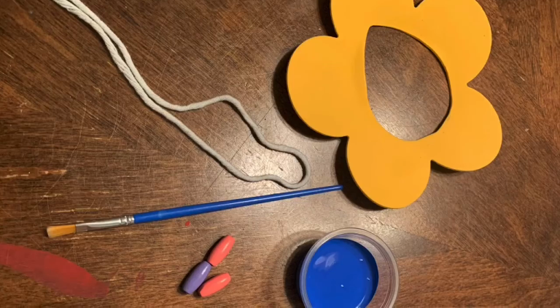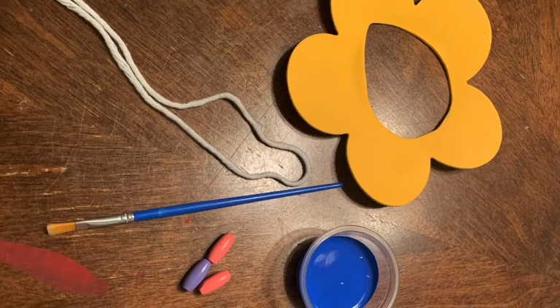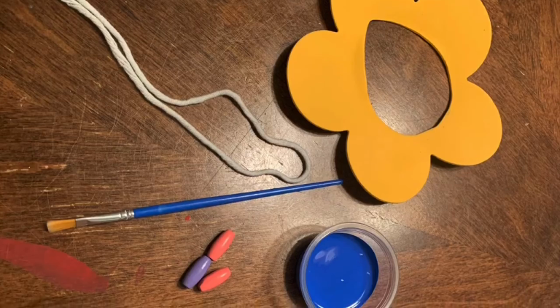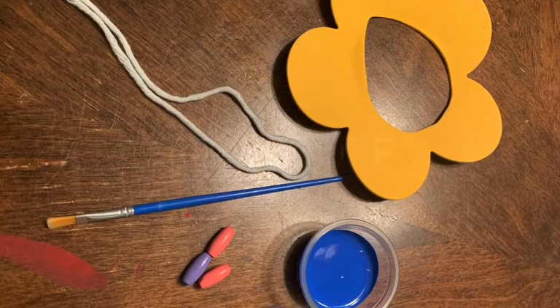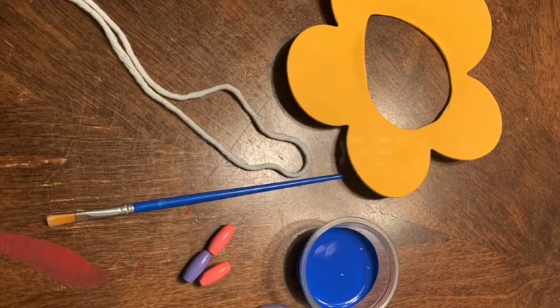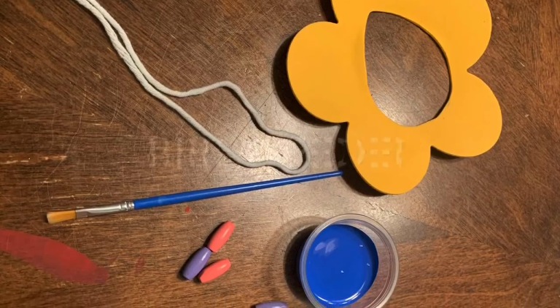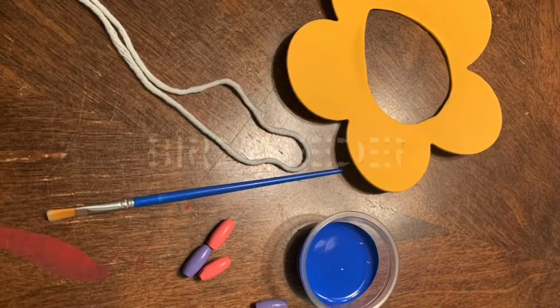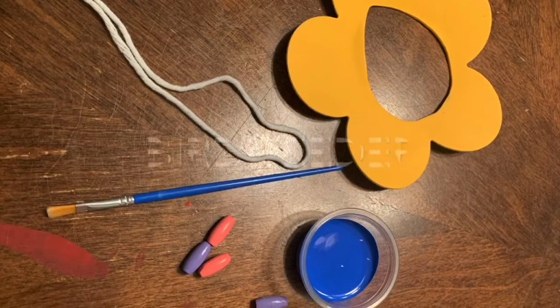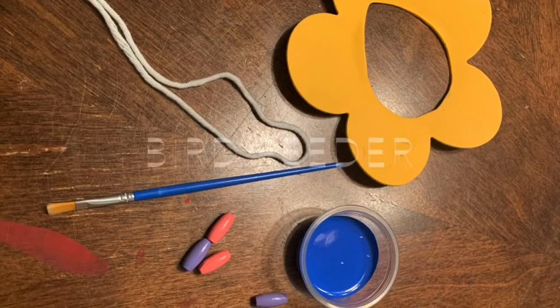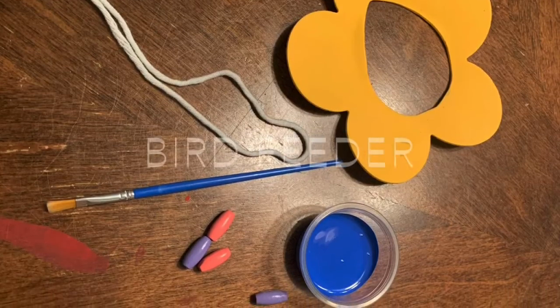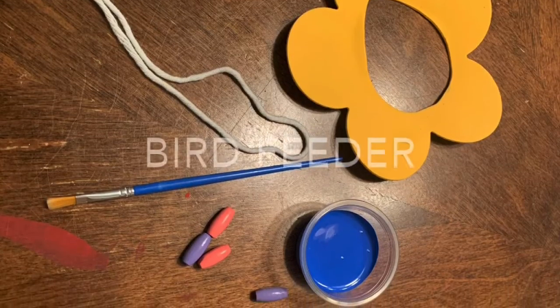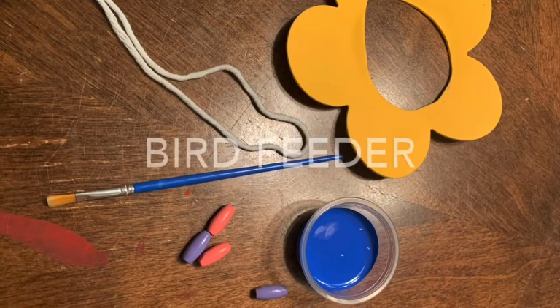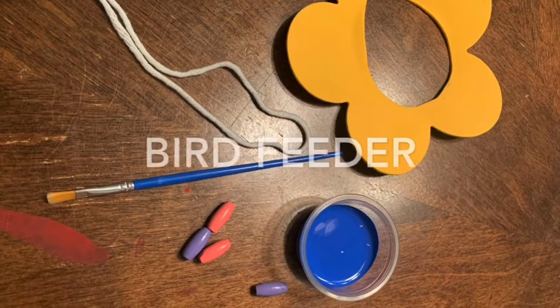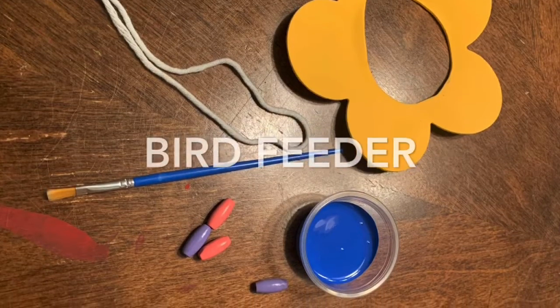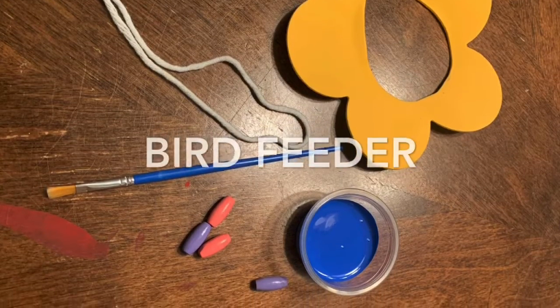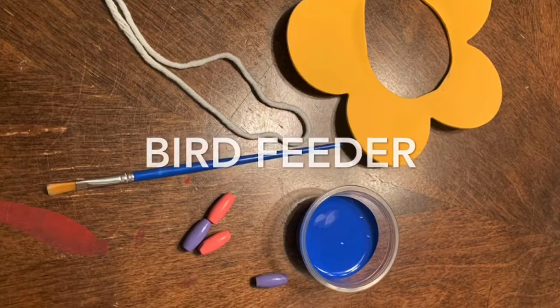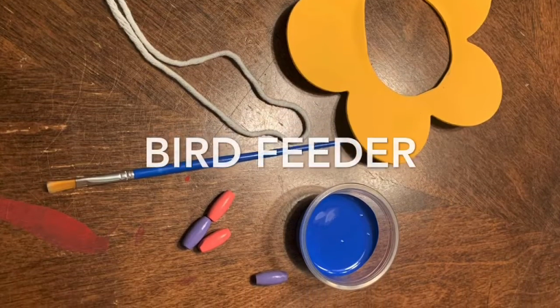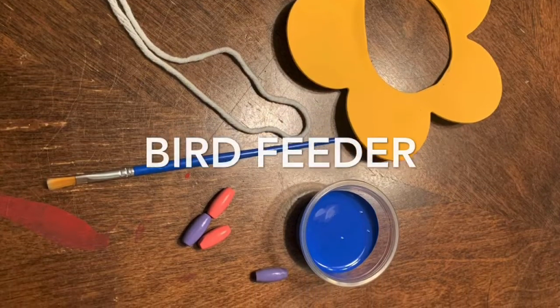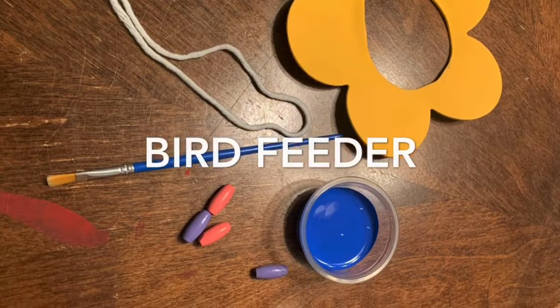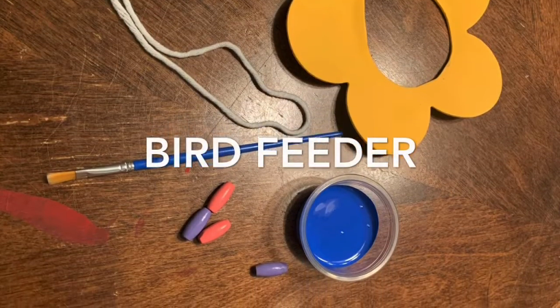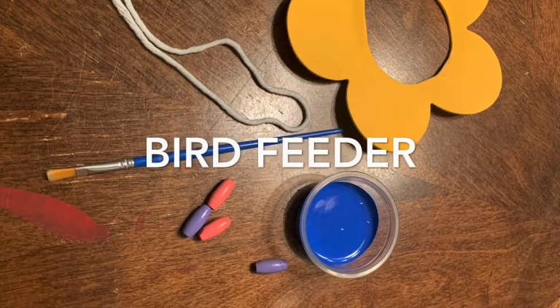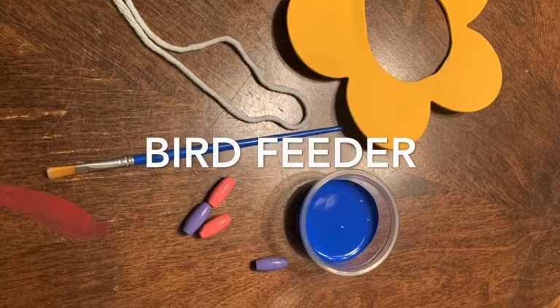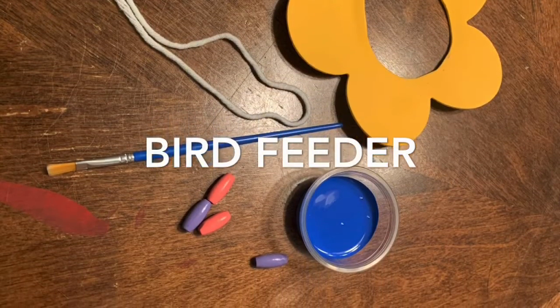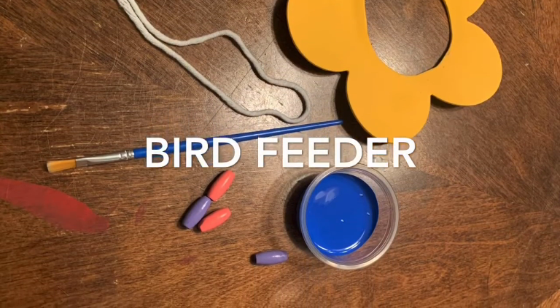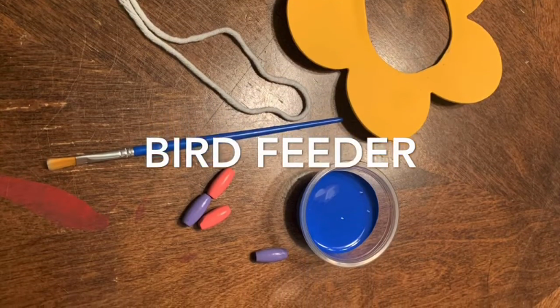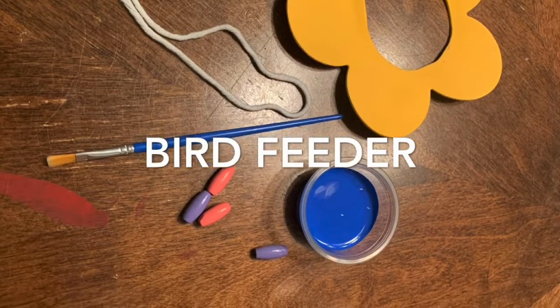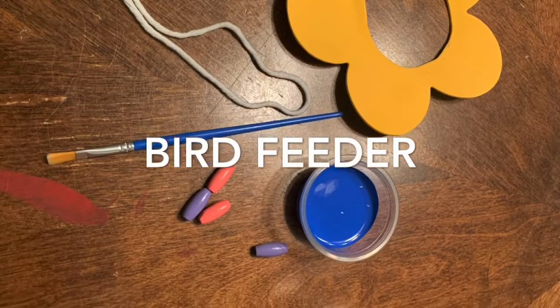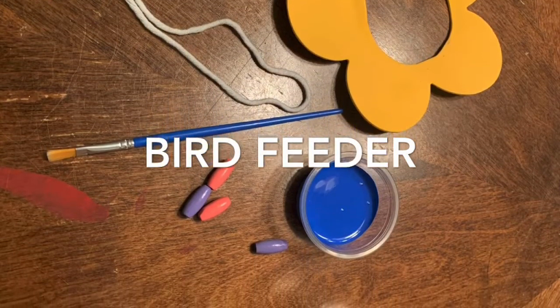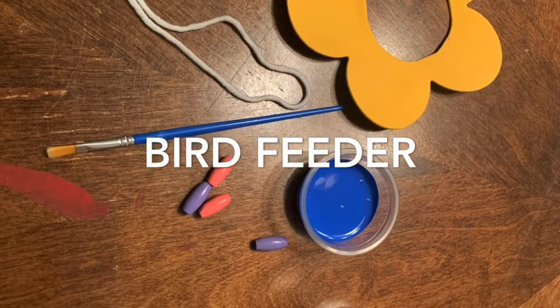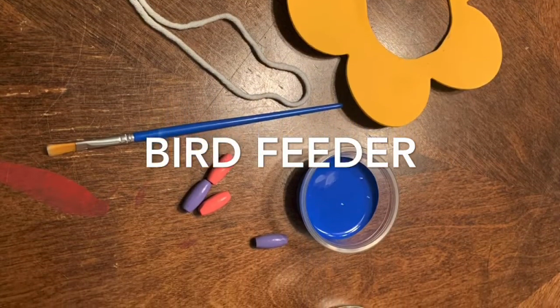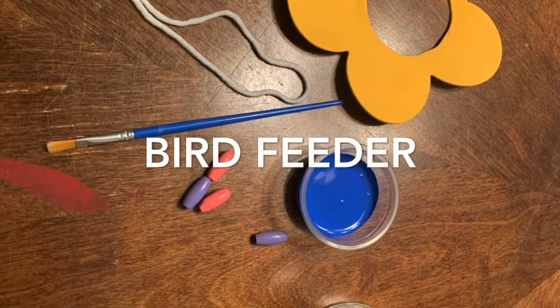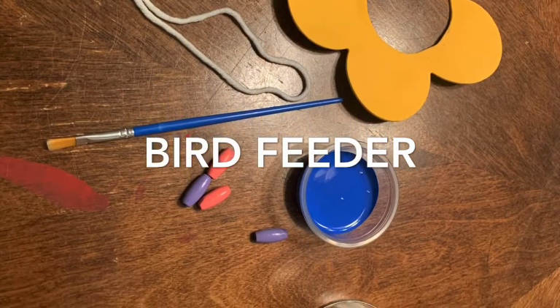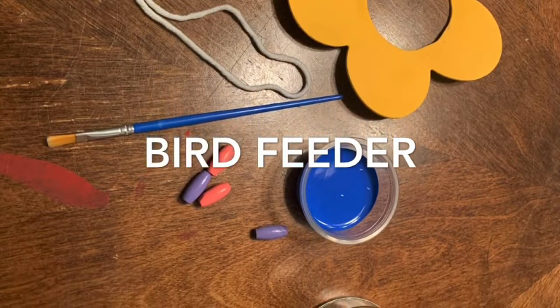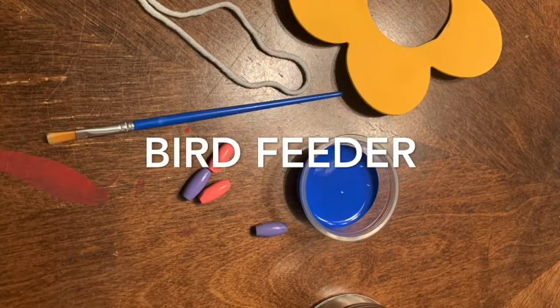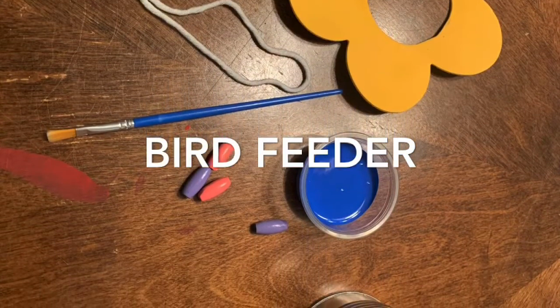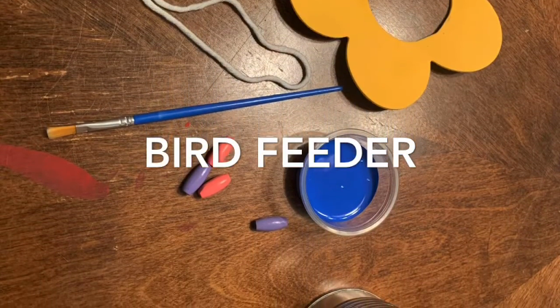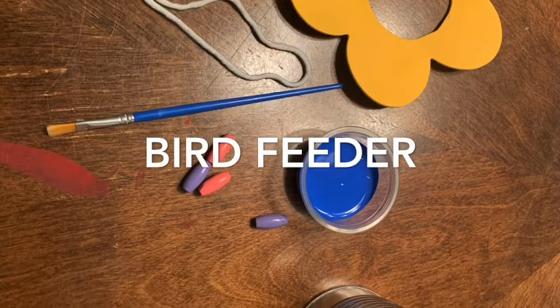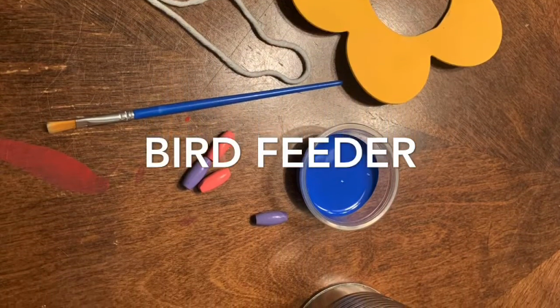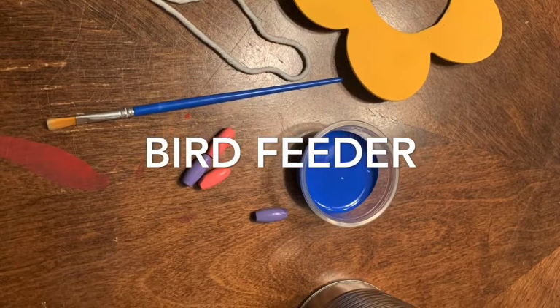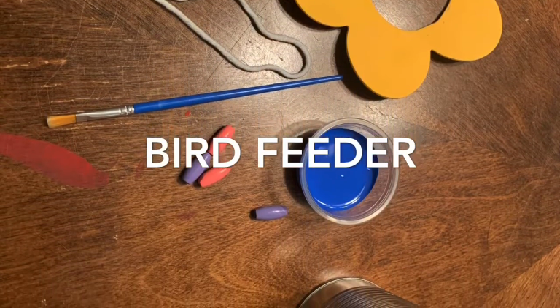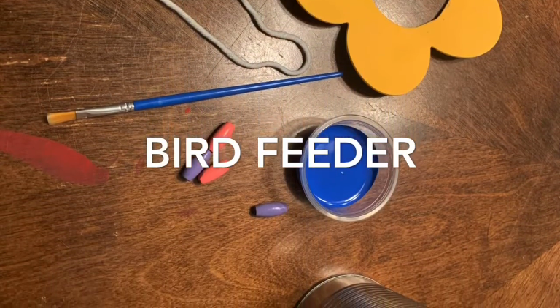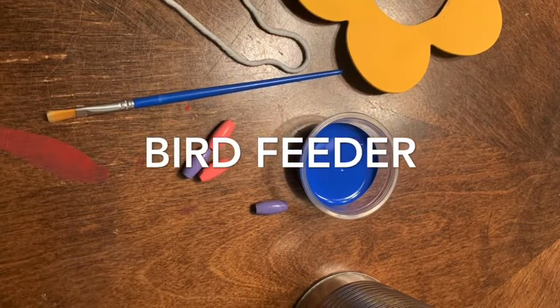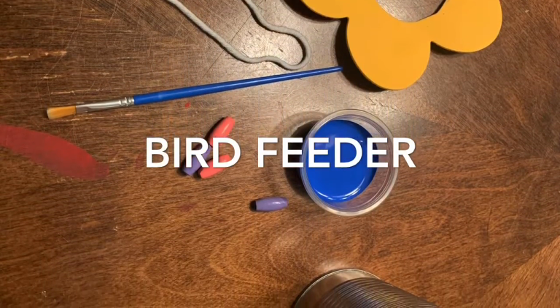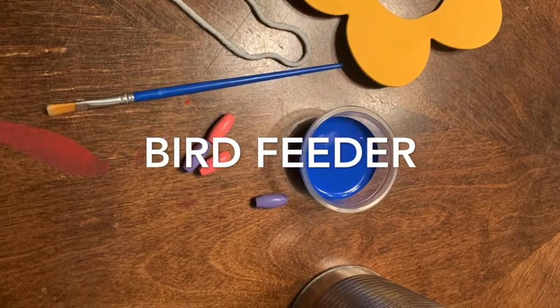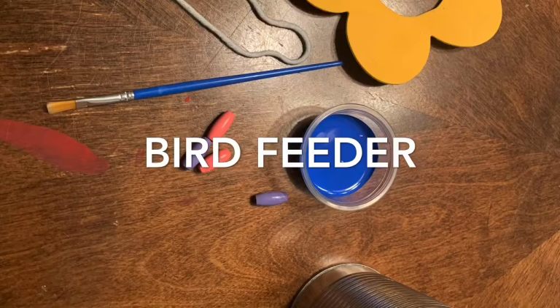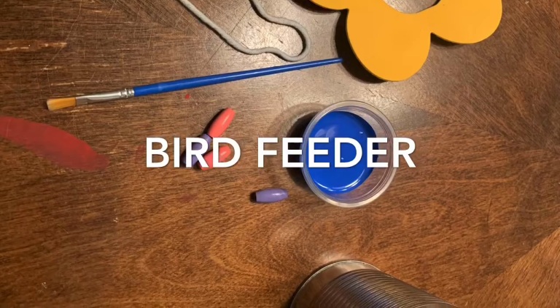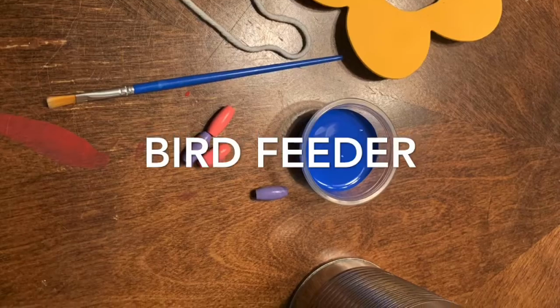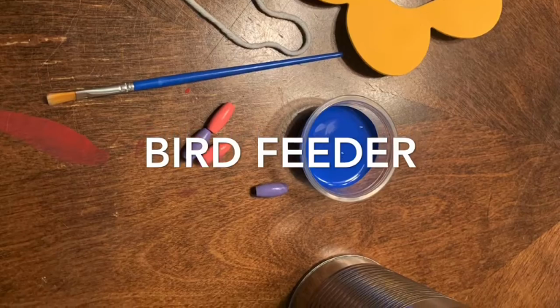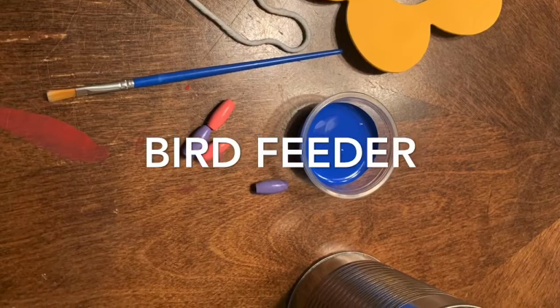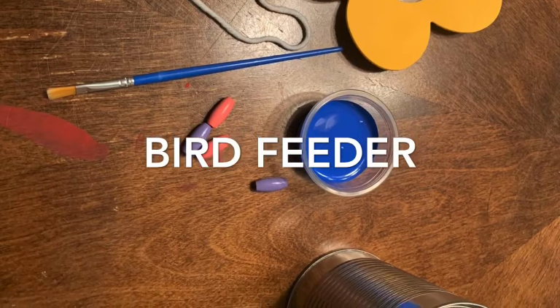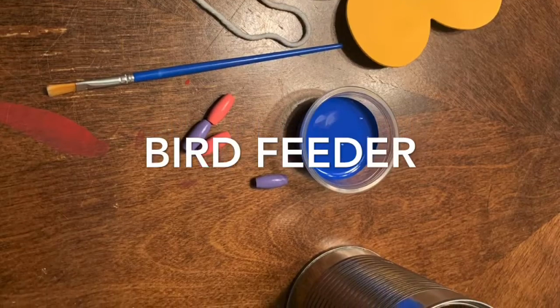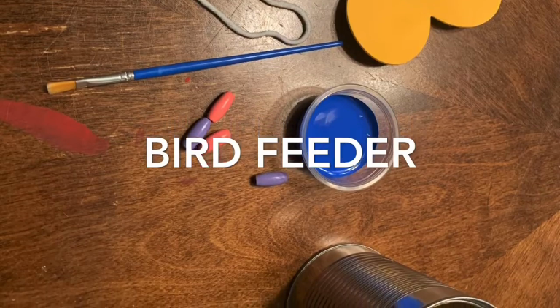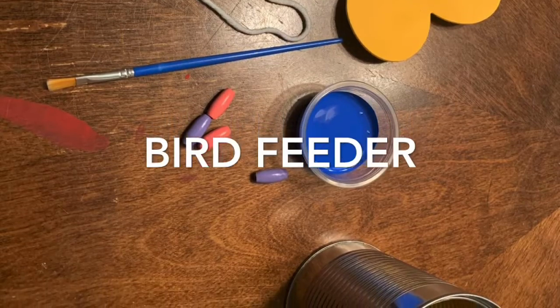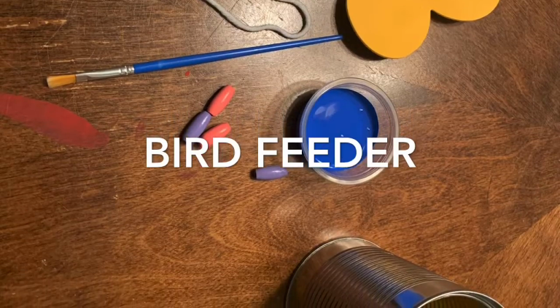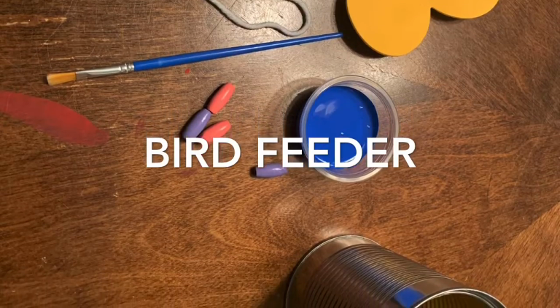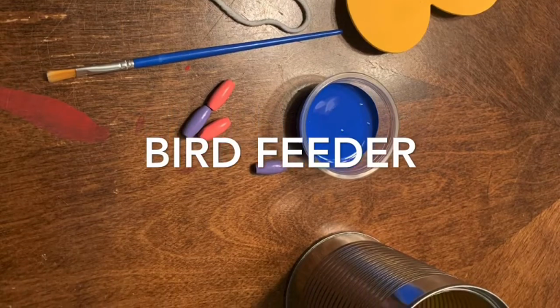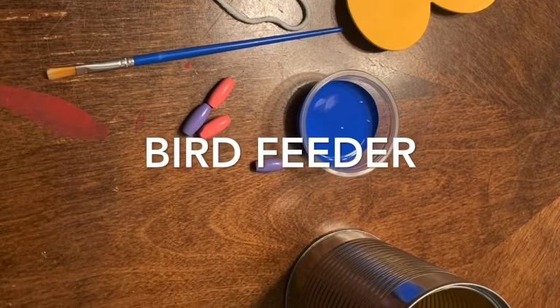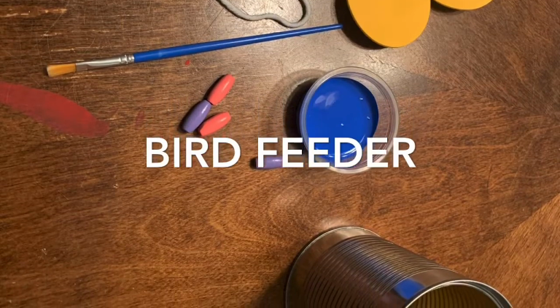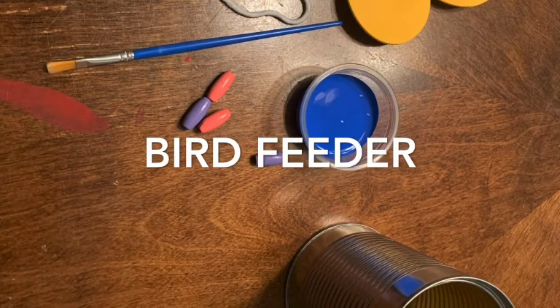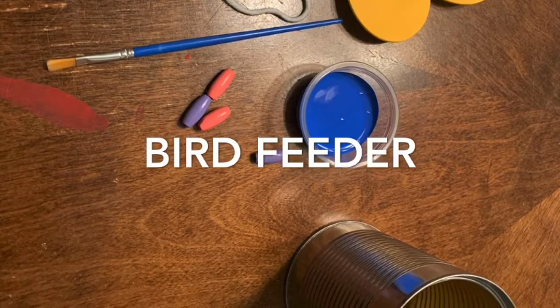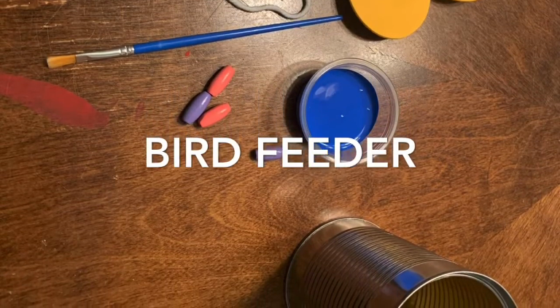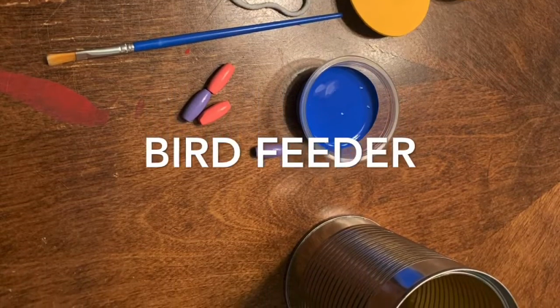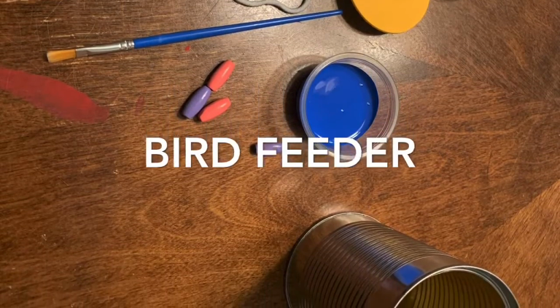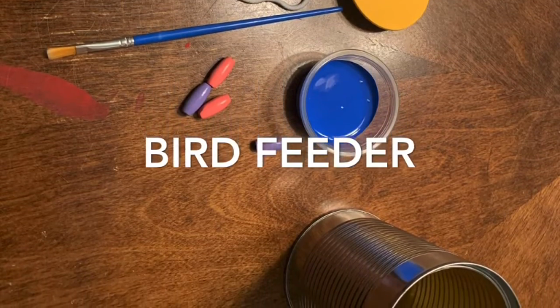Today I am making my bird feeder. I will need my string, my flower, a paintbrush, the beads, blue paint, and a can.